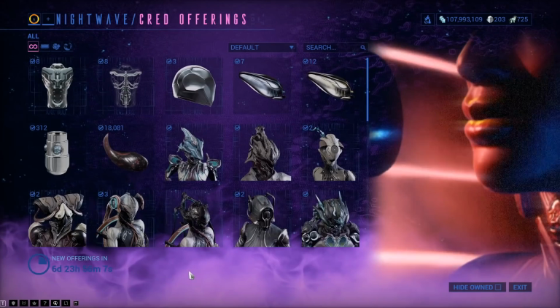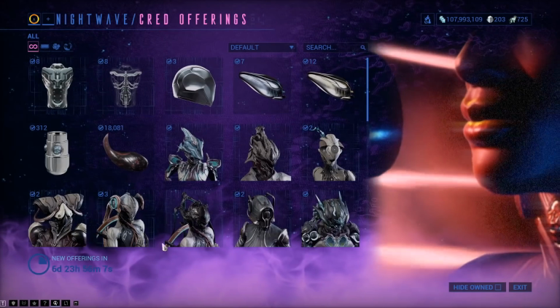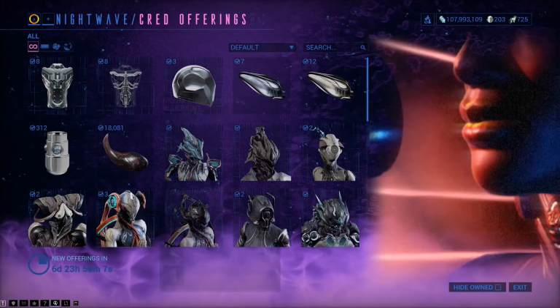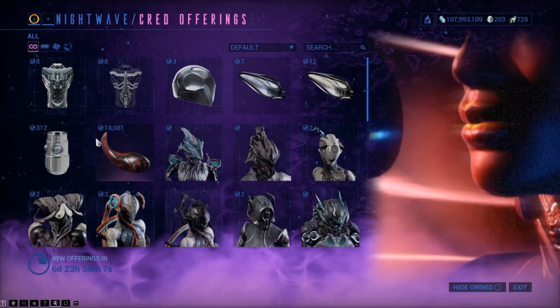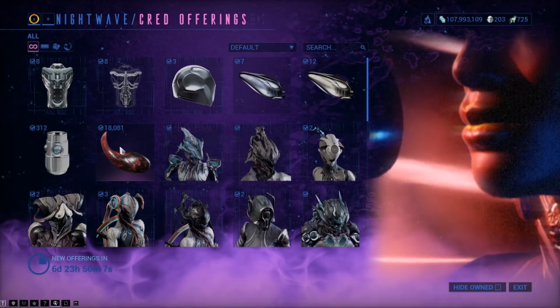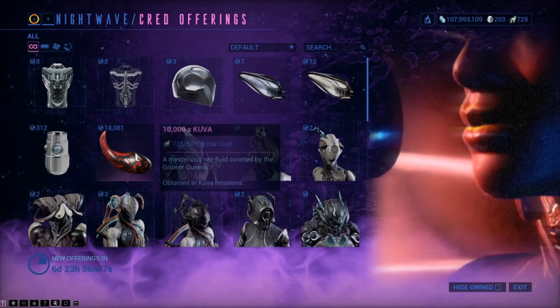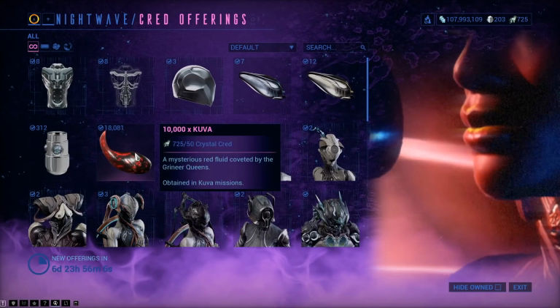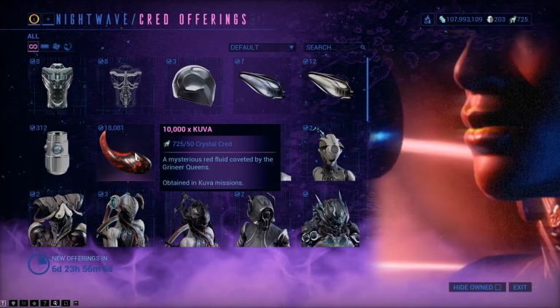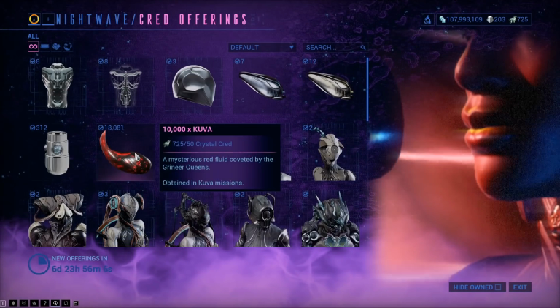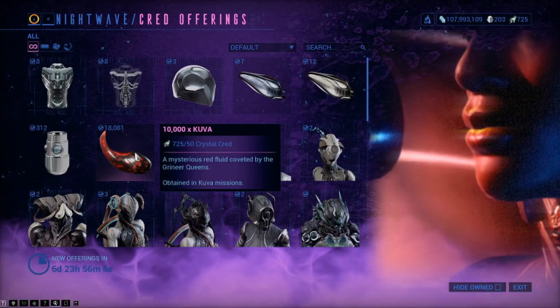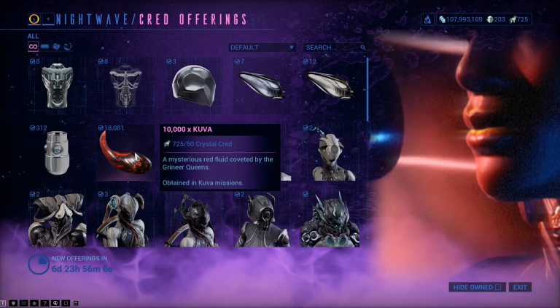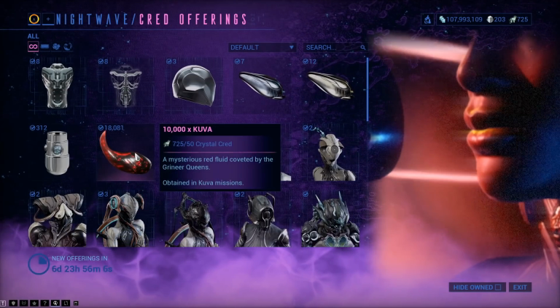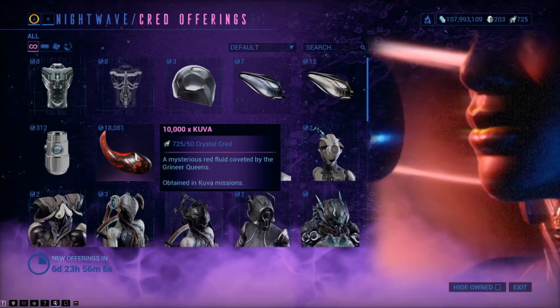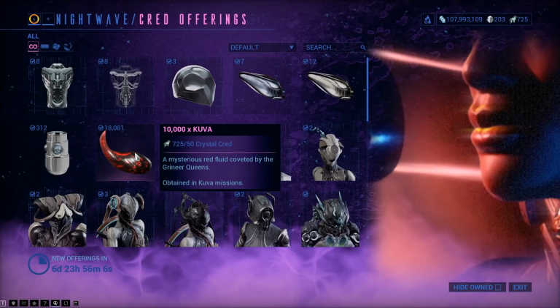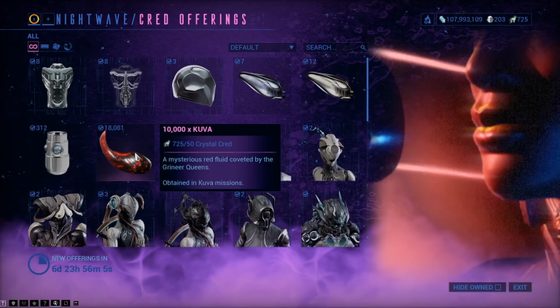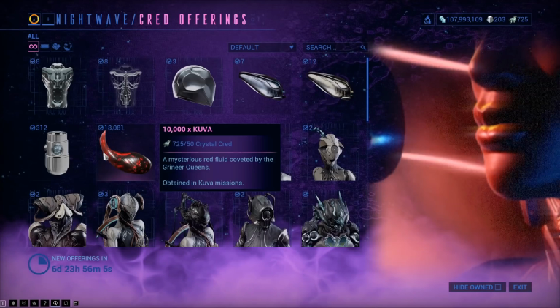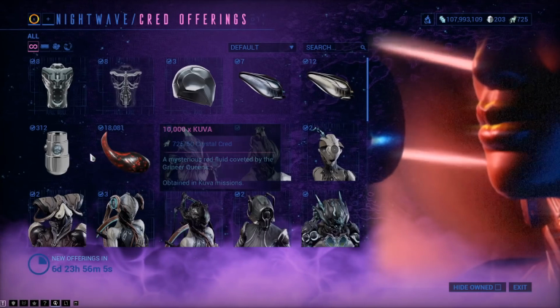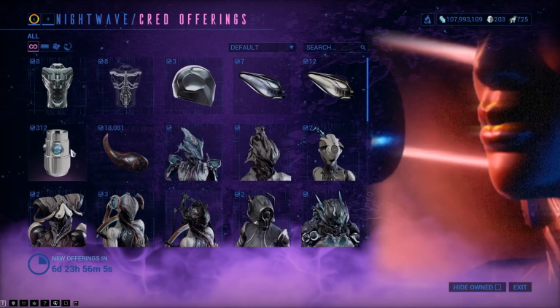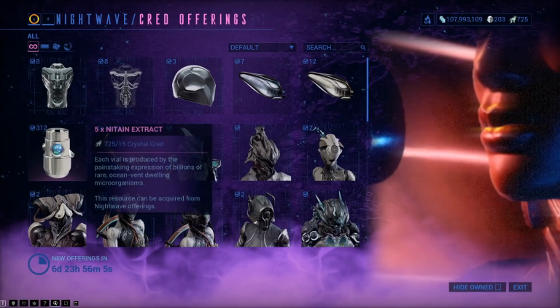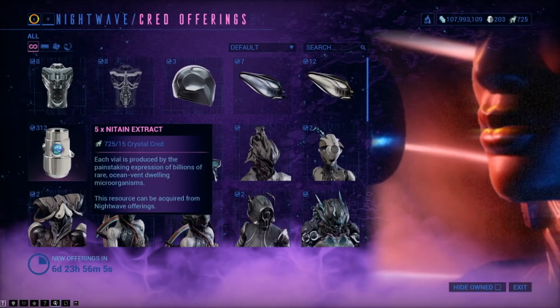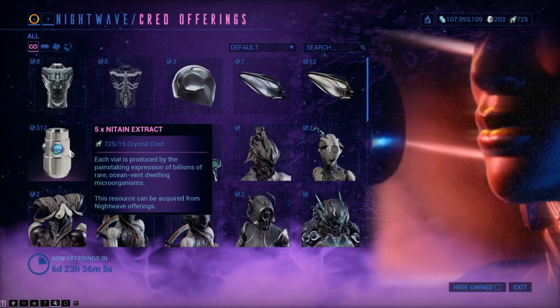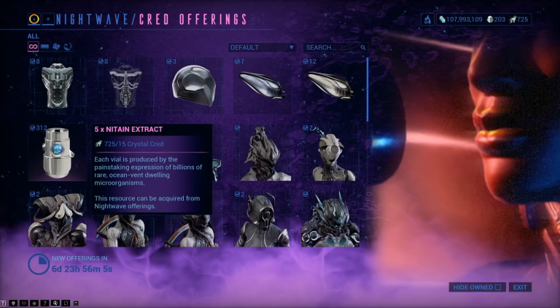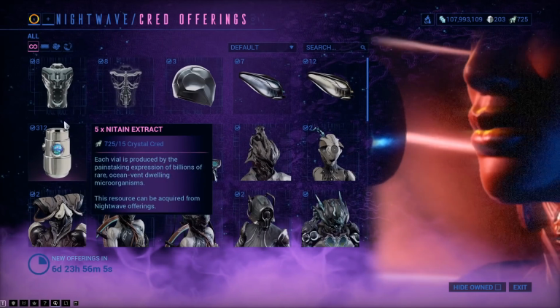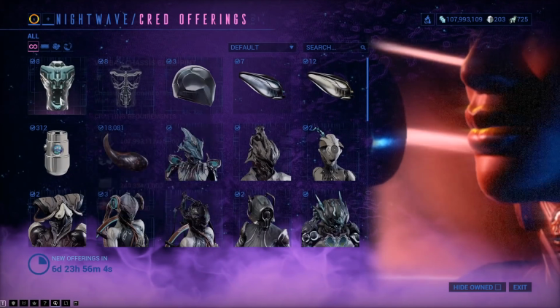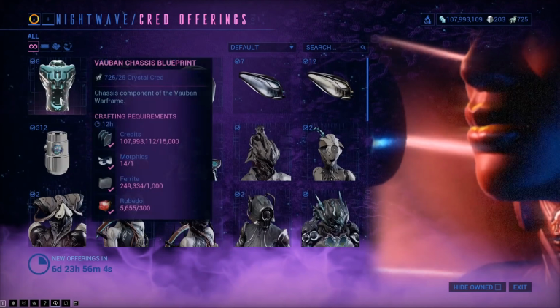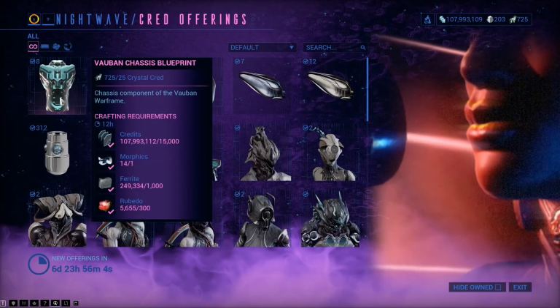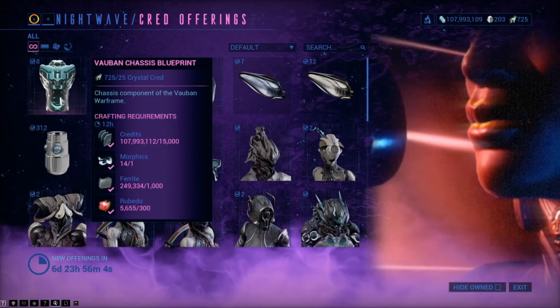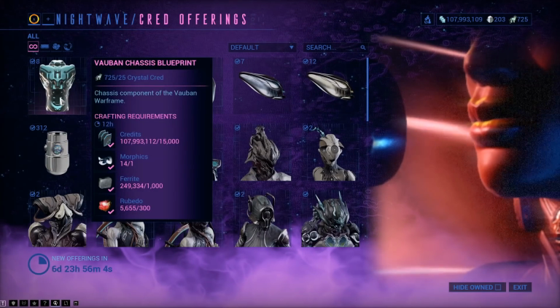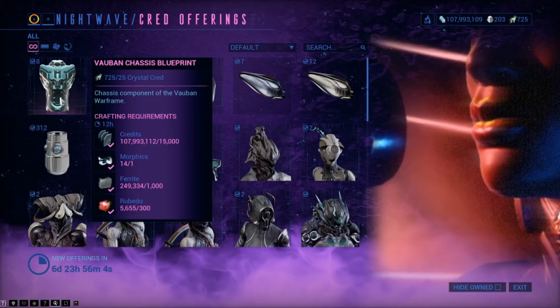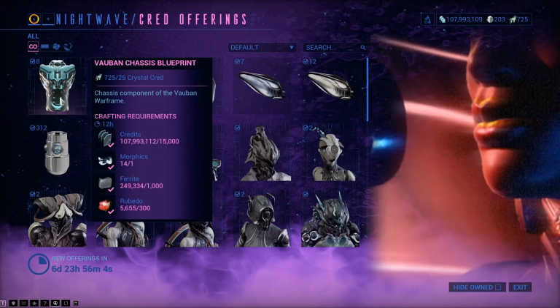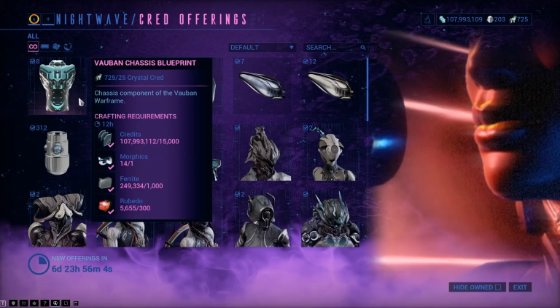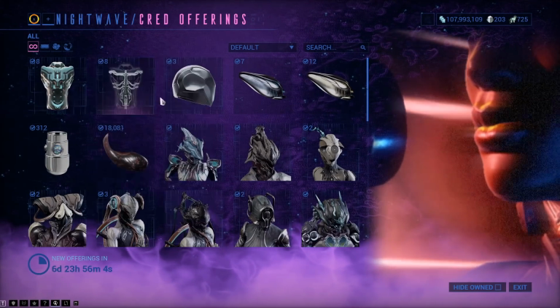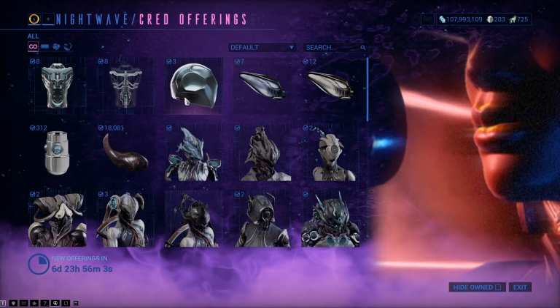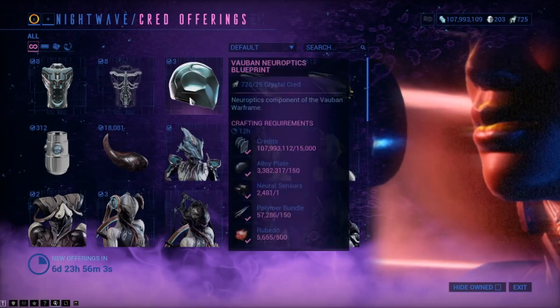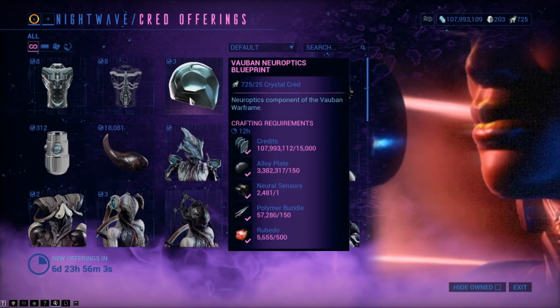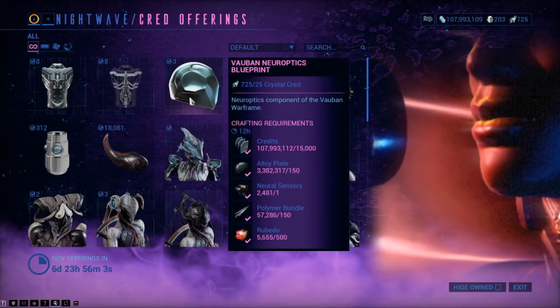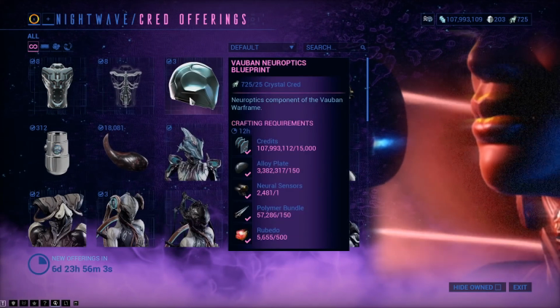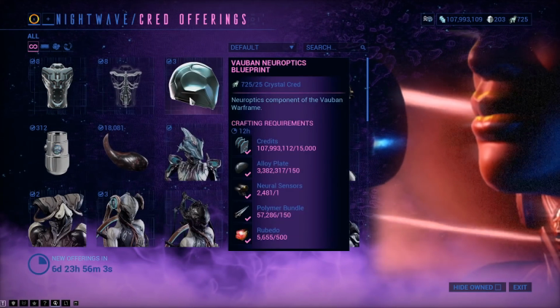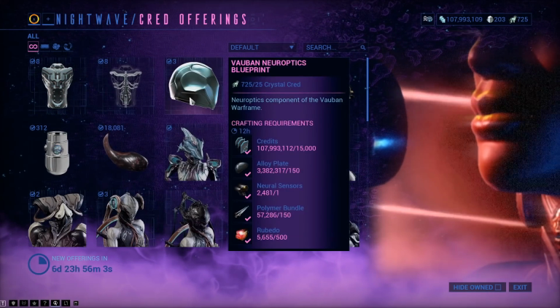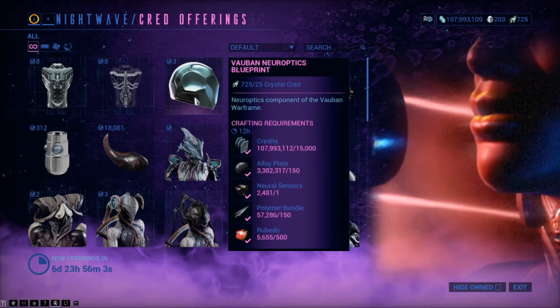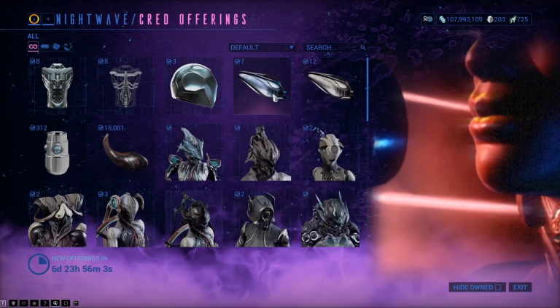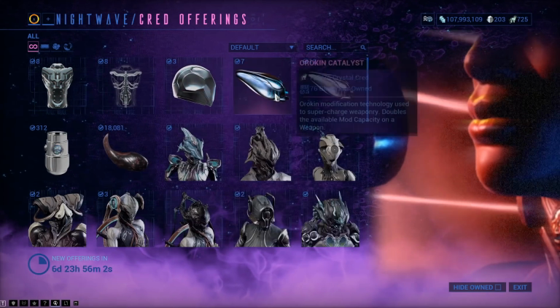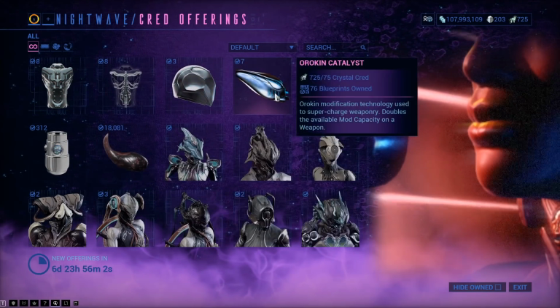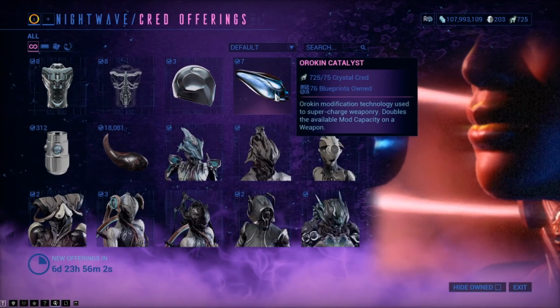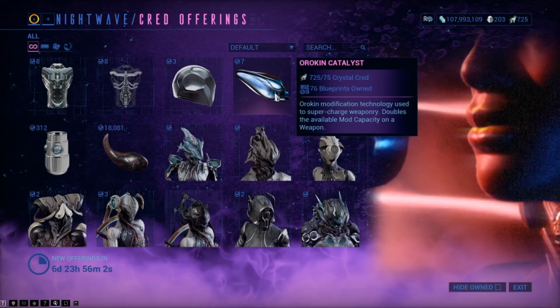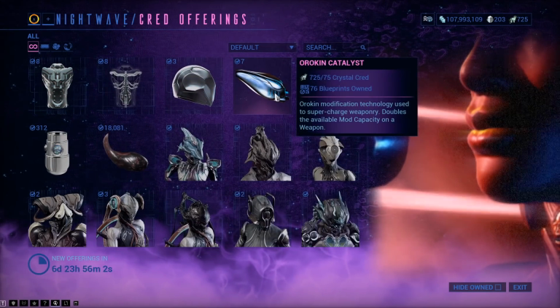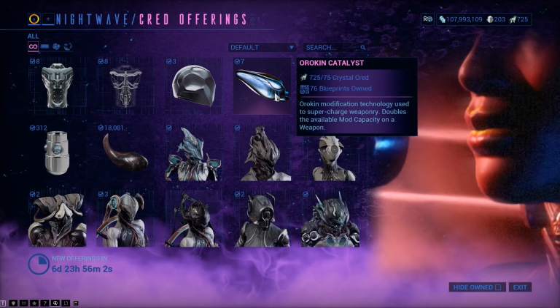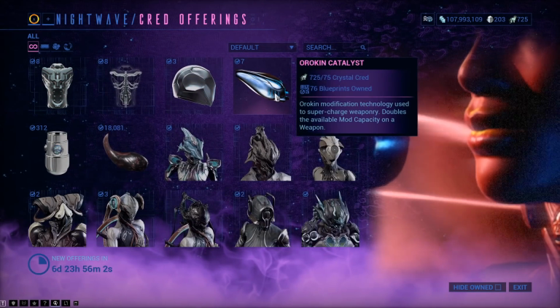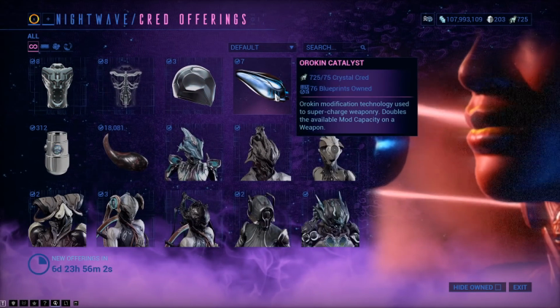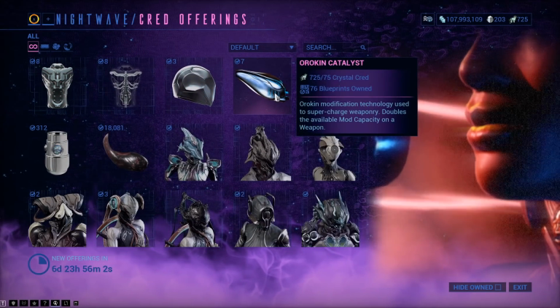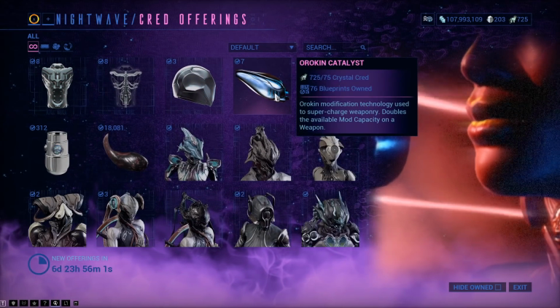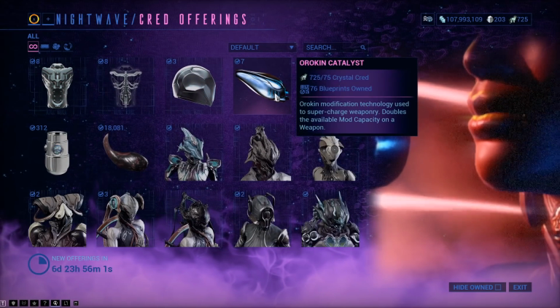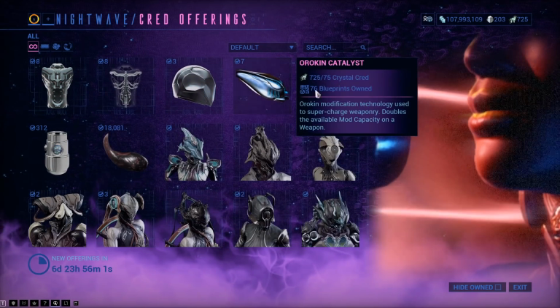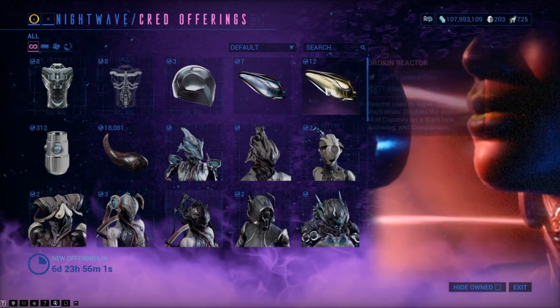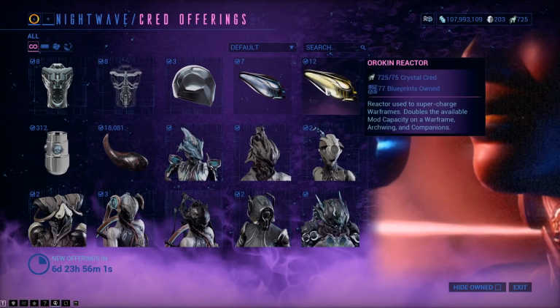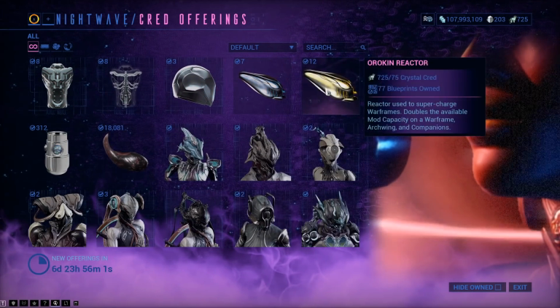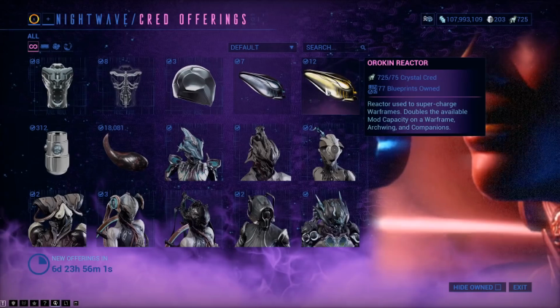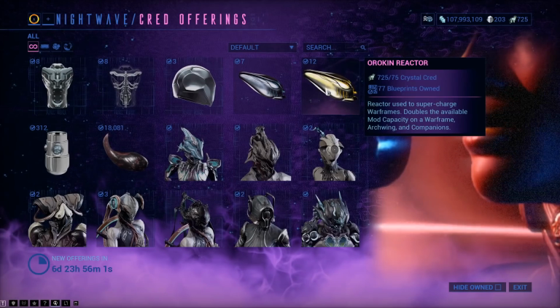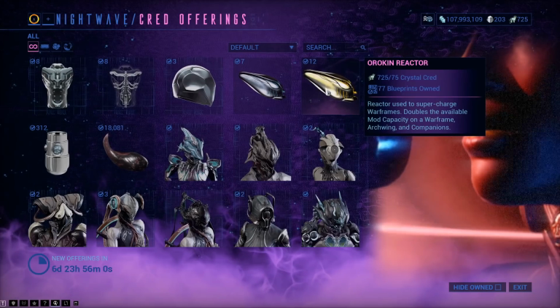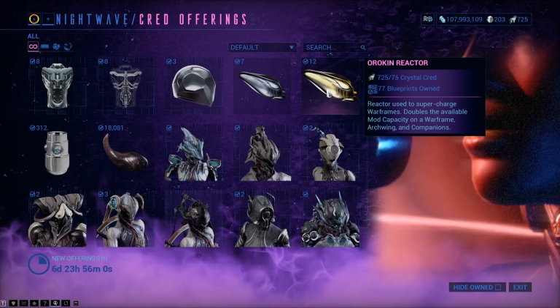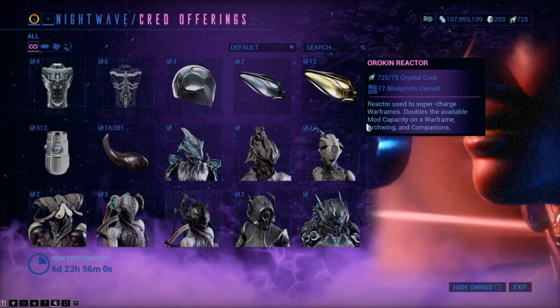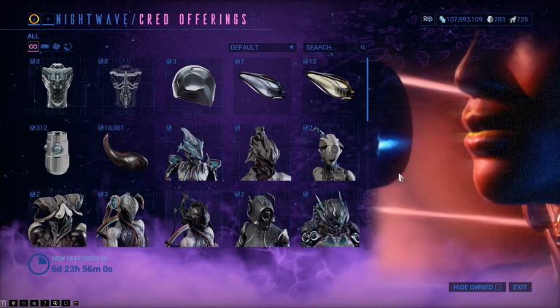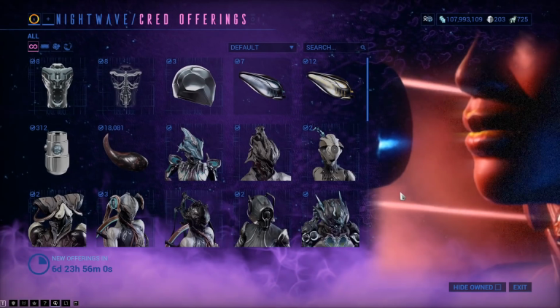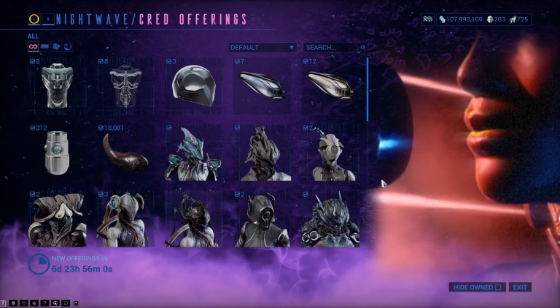For credit offerings, there is Kuva, Nyetan, Vorban Parts, Catalyst, and Reactor.